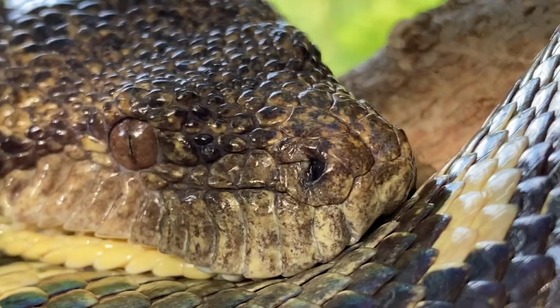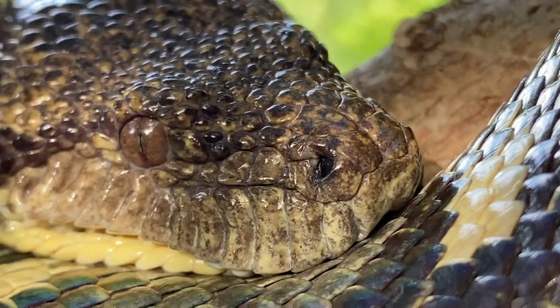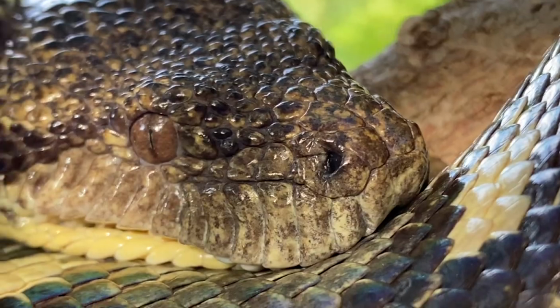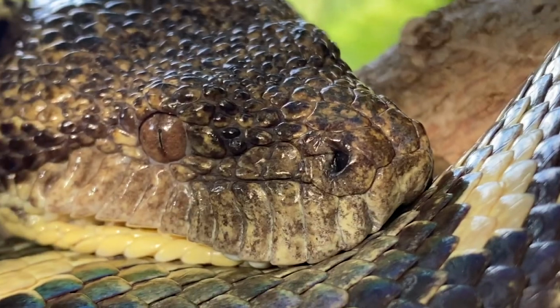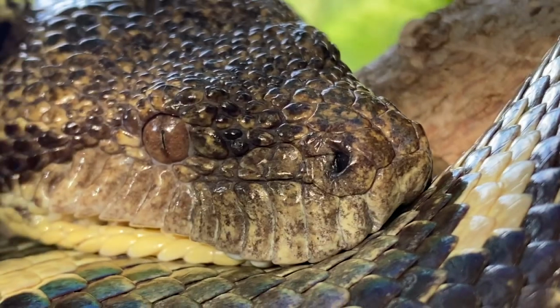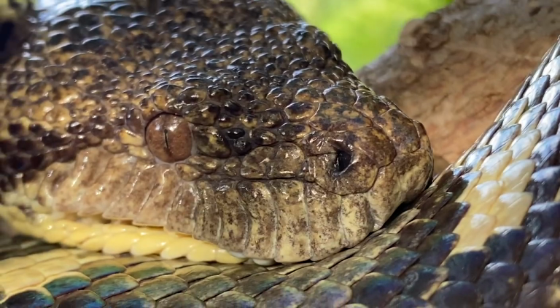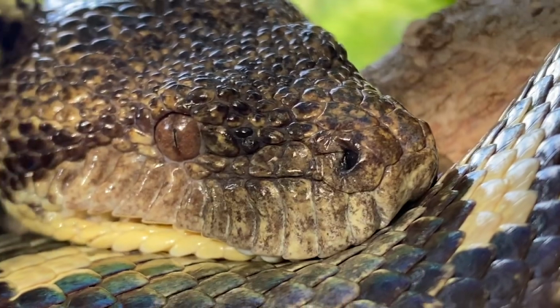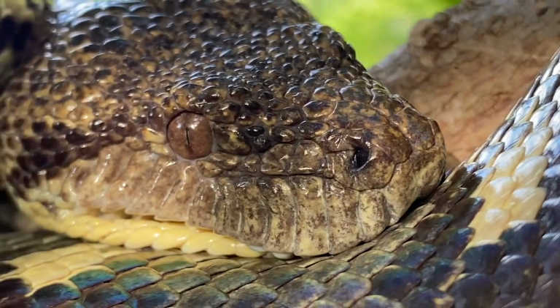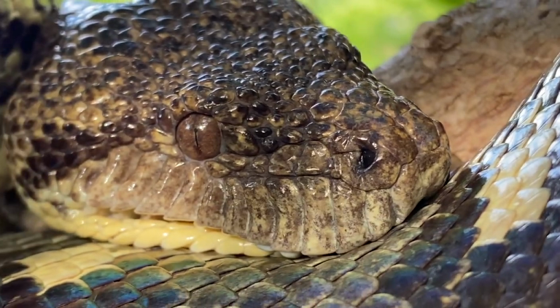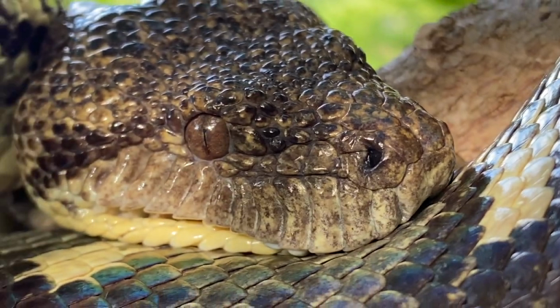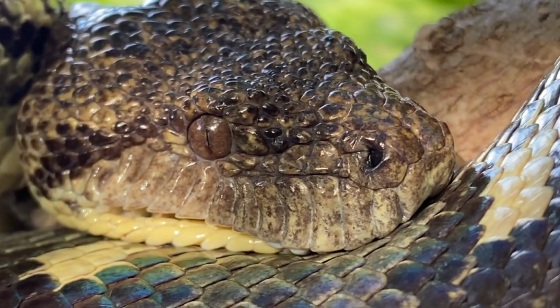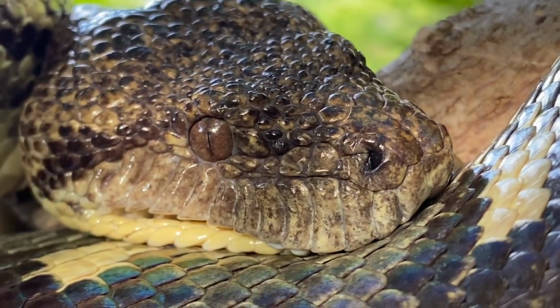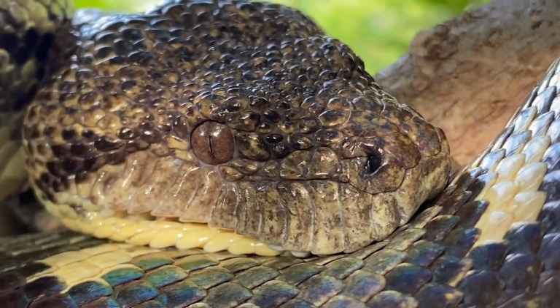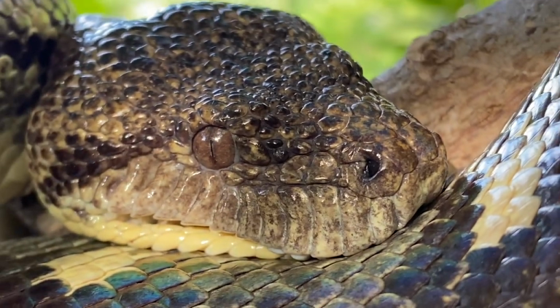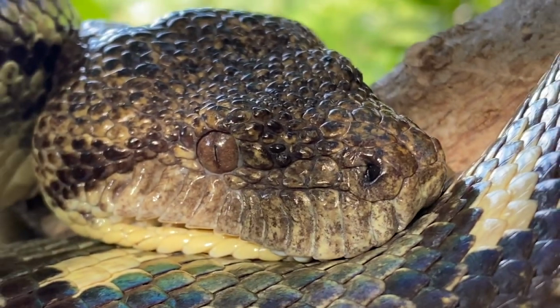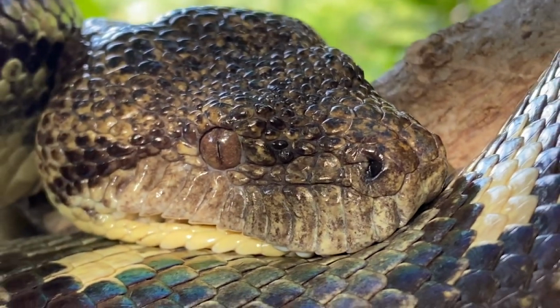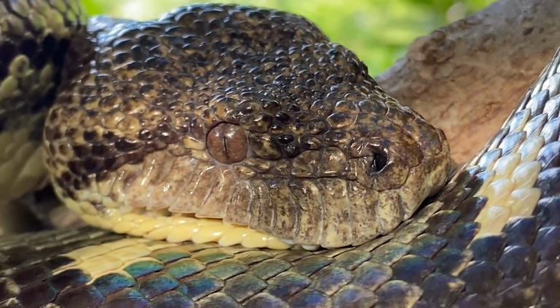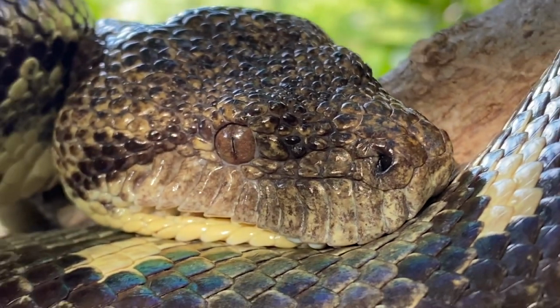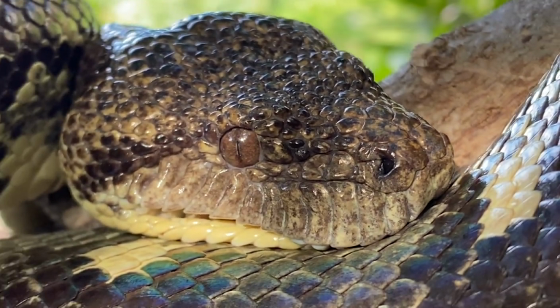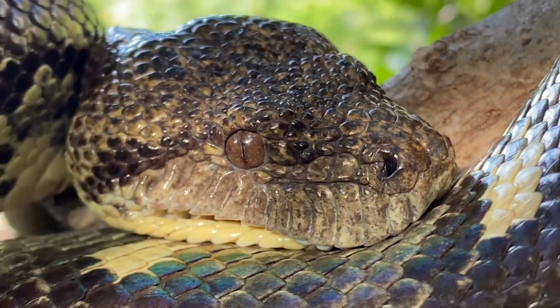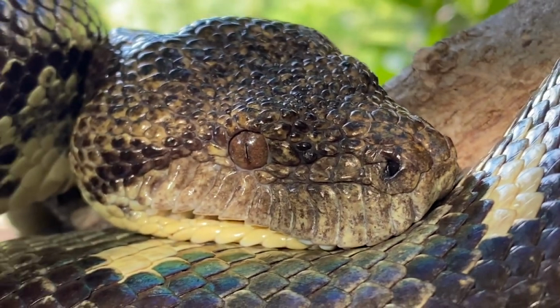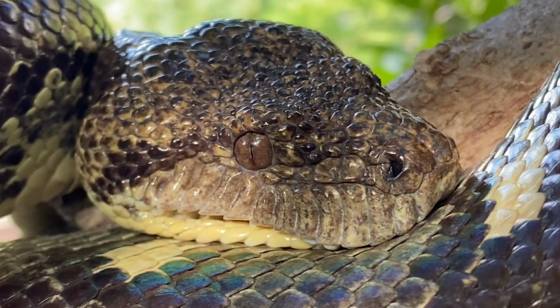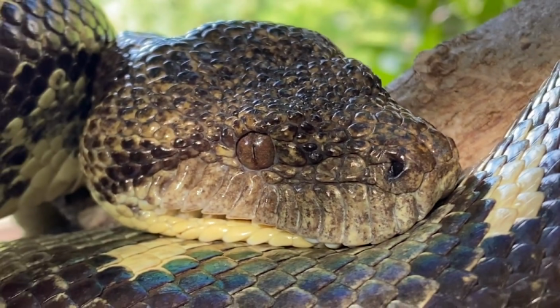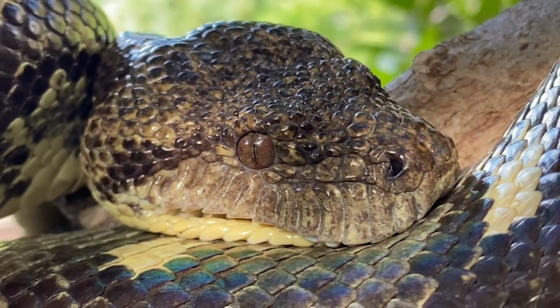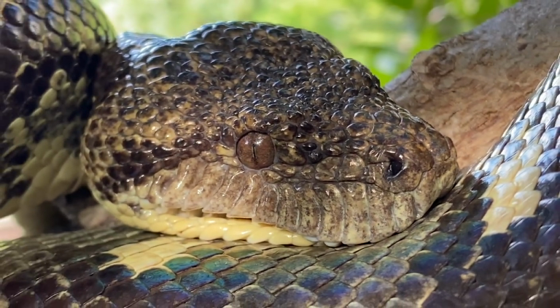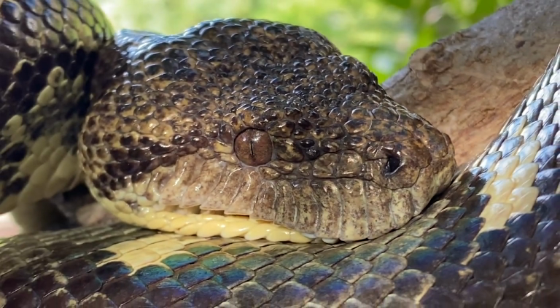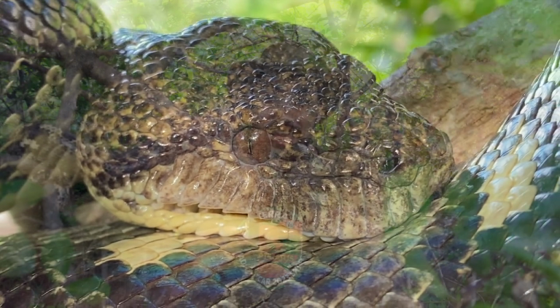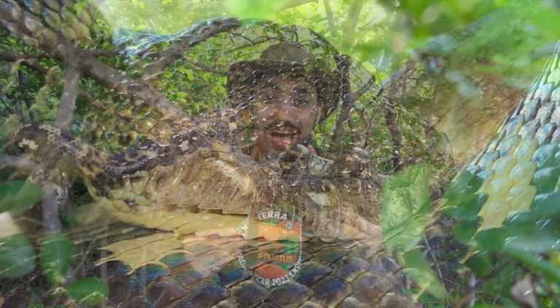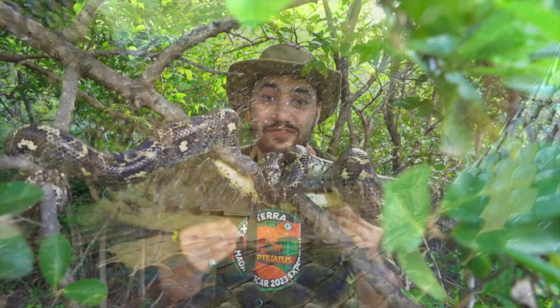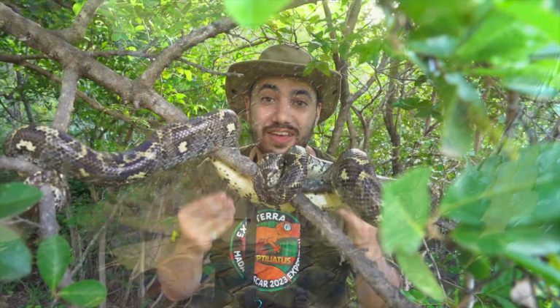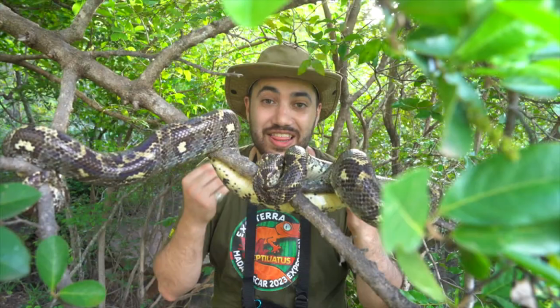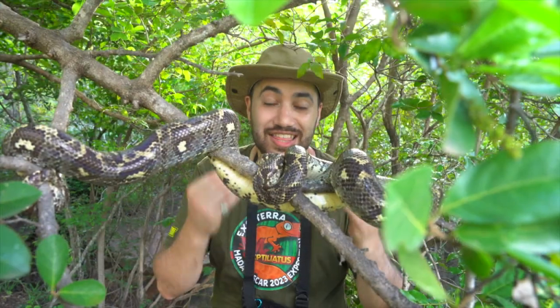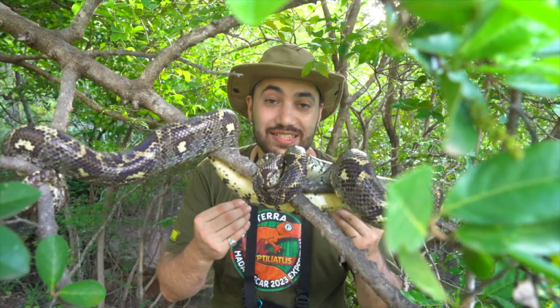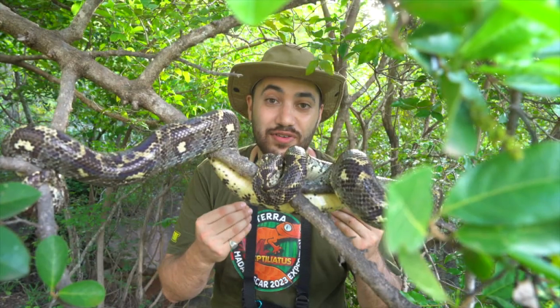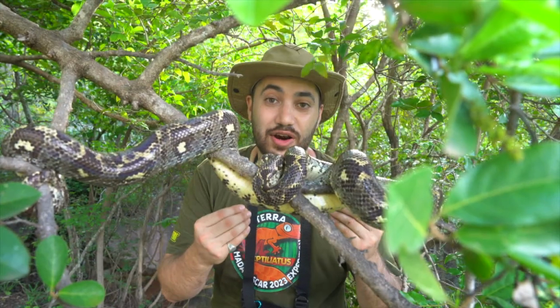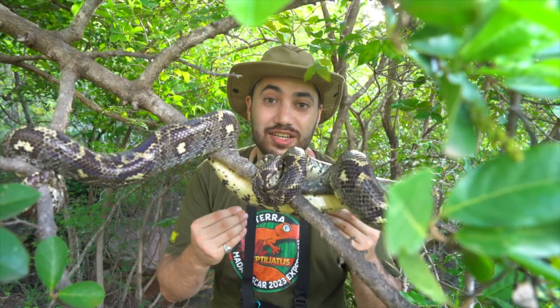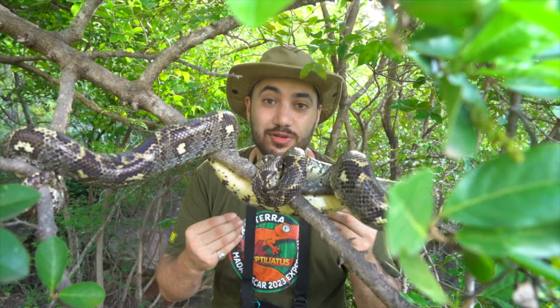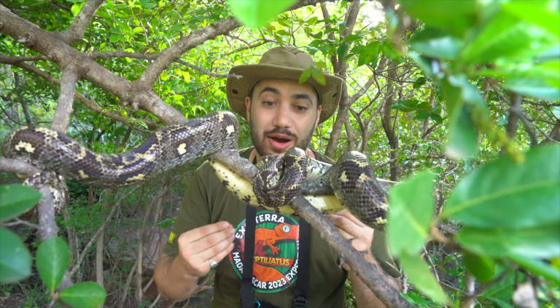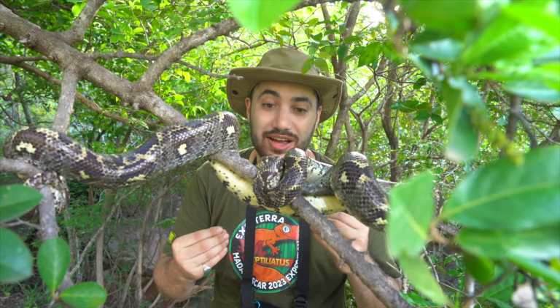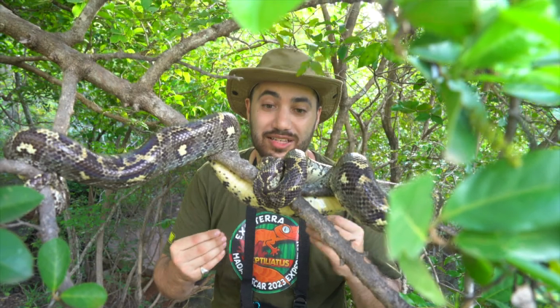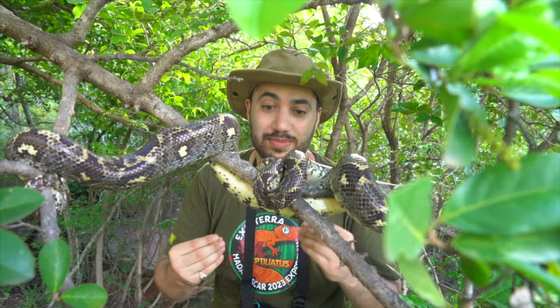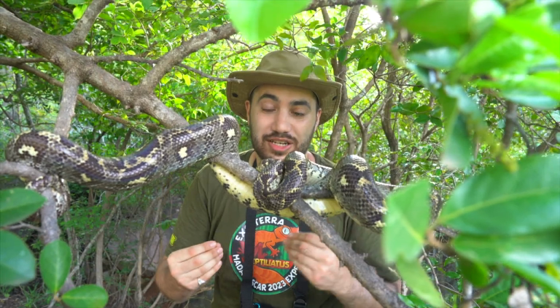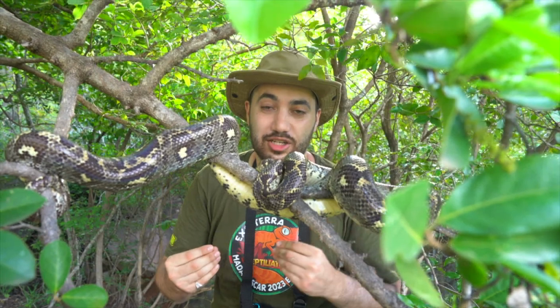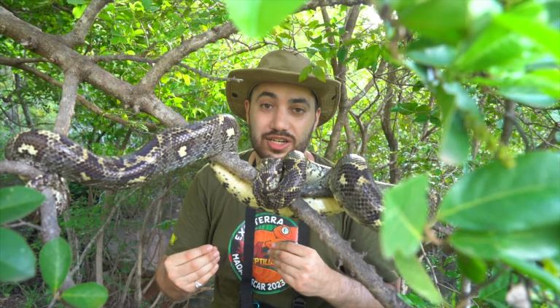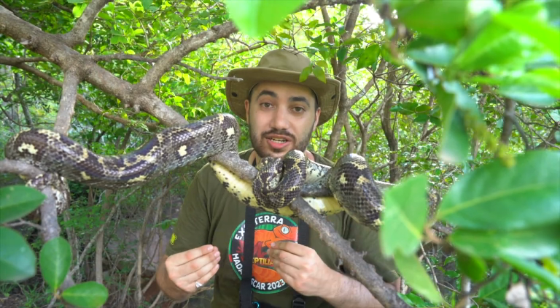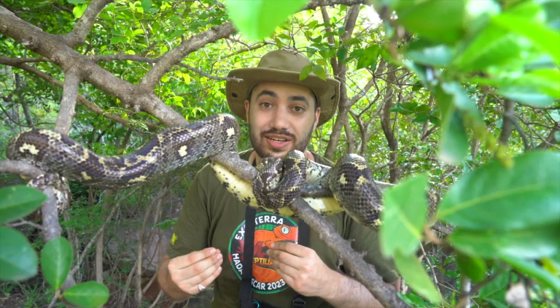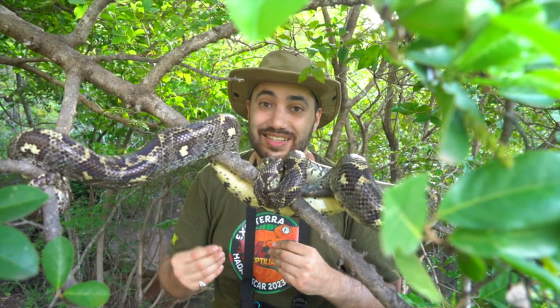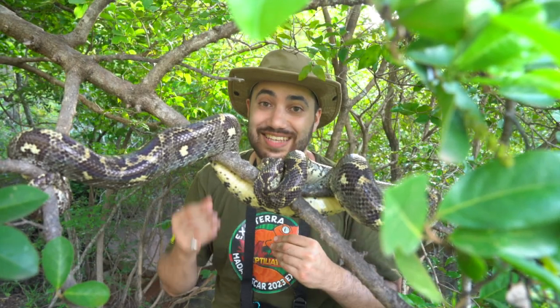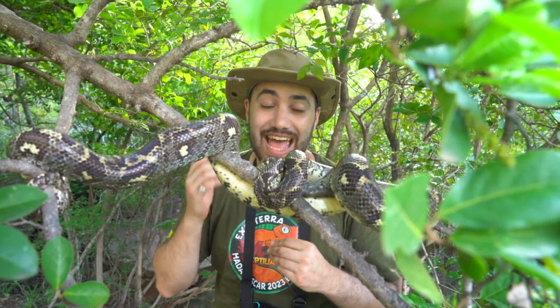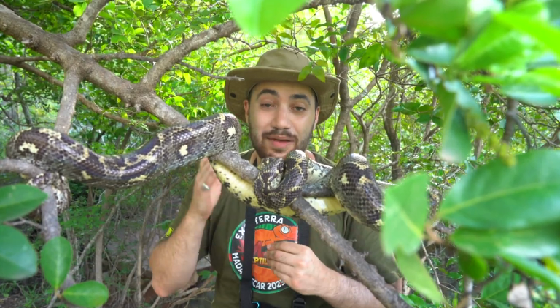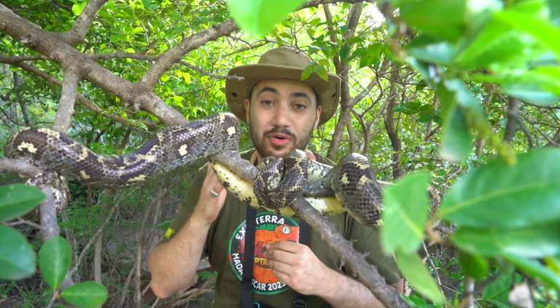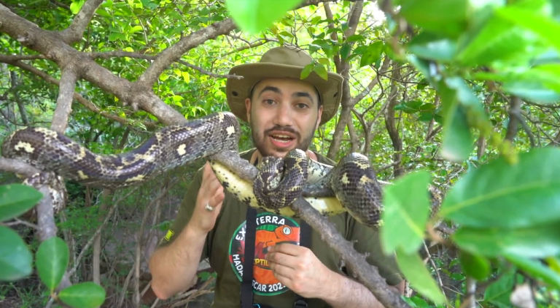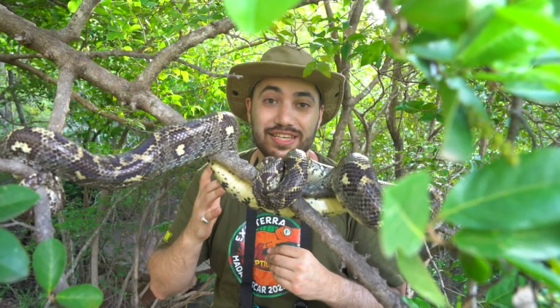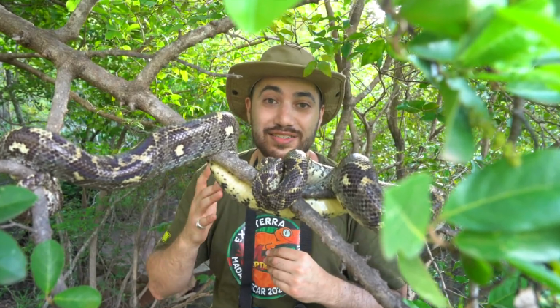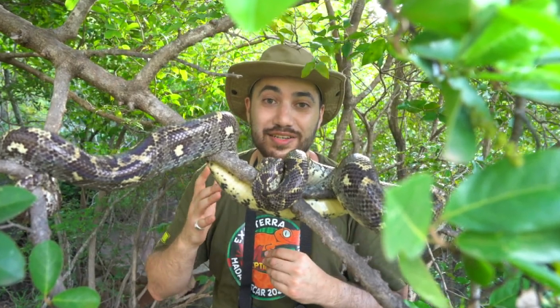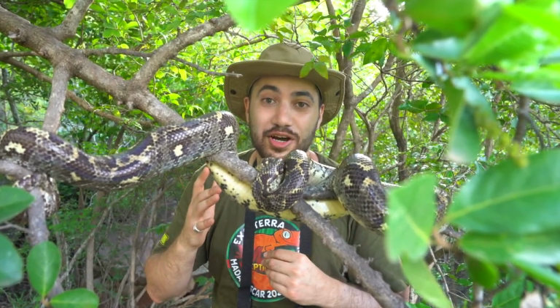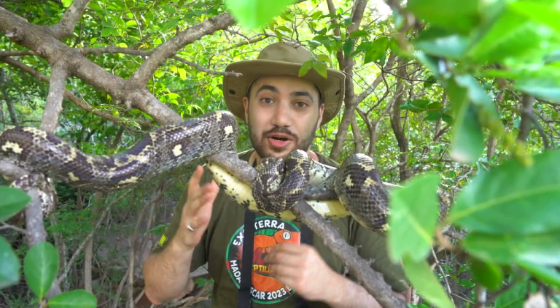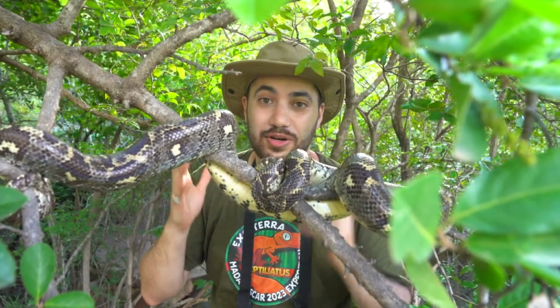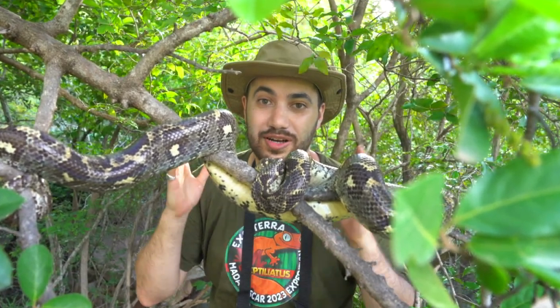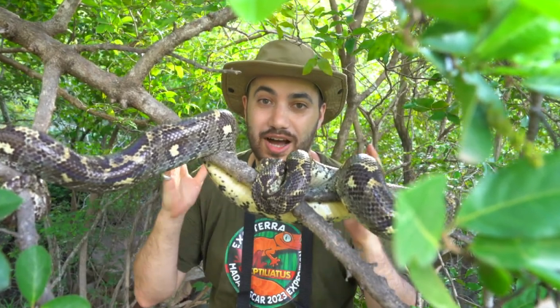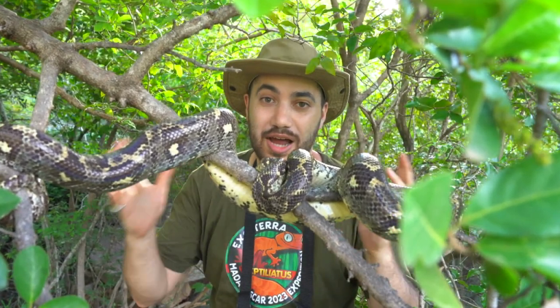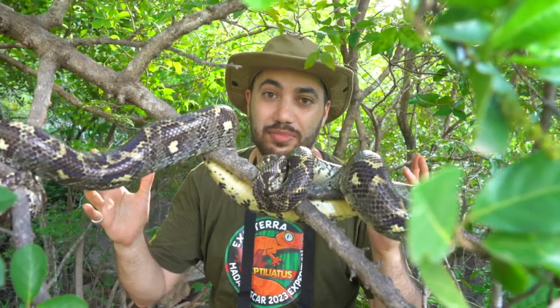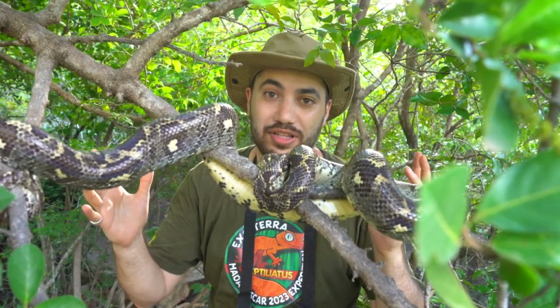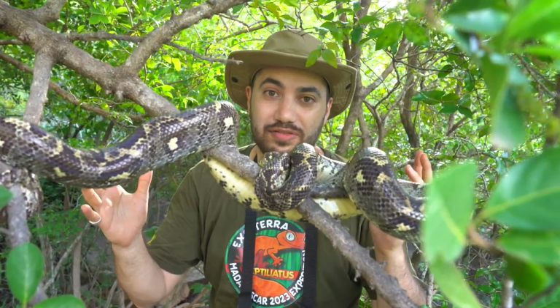We're really fortunate to have seen as many animals as we have this far into our expedition. 10 more days to go. Unbelievable.